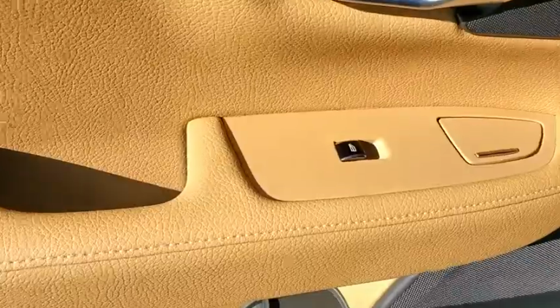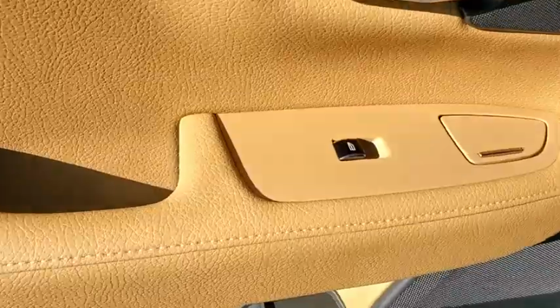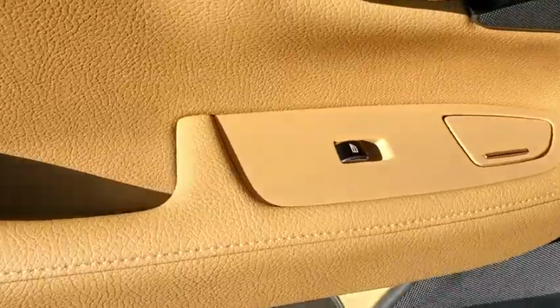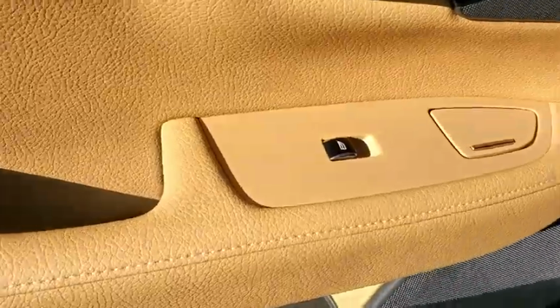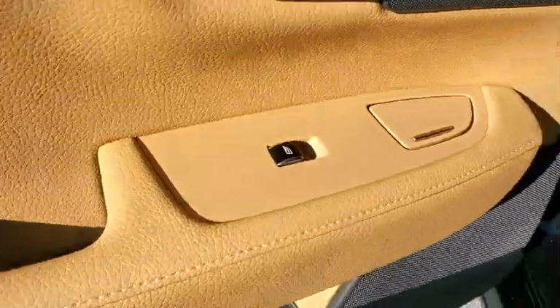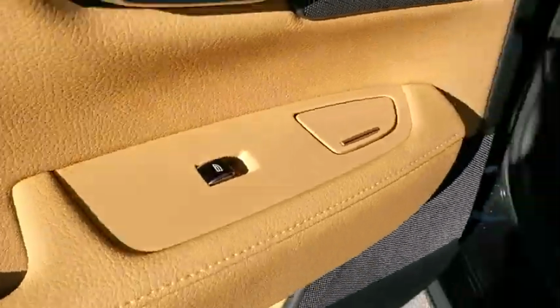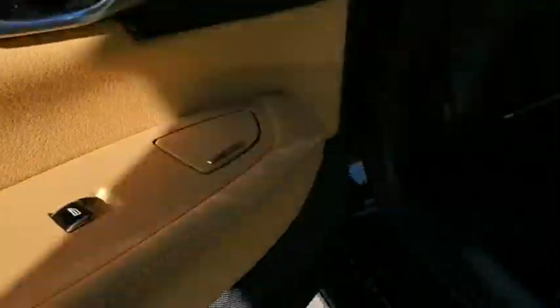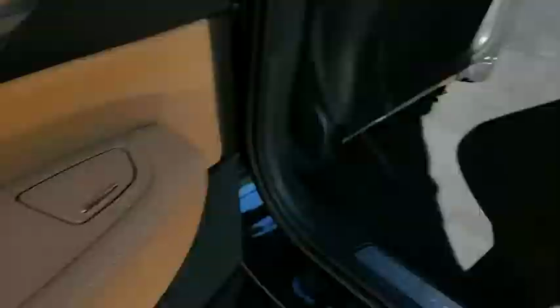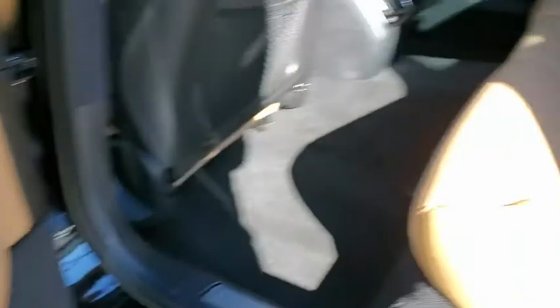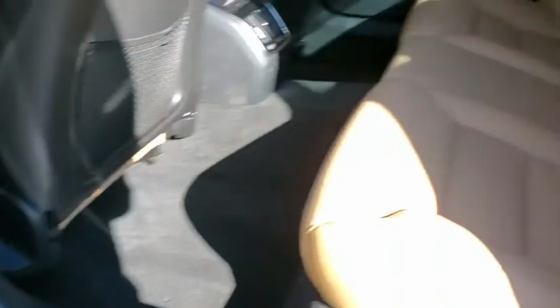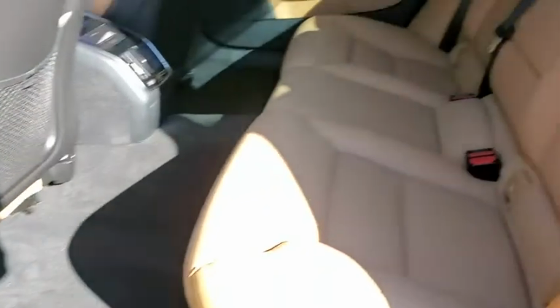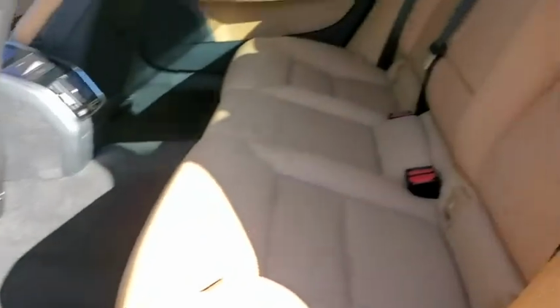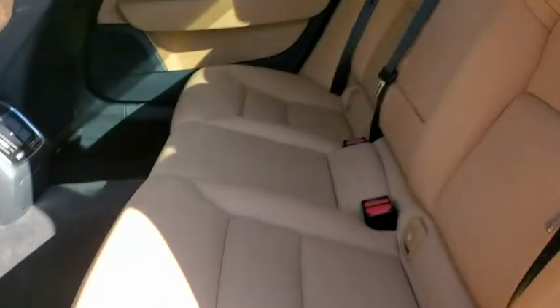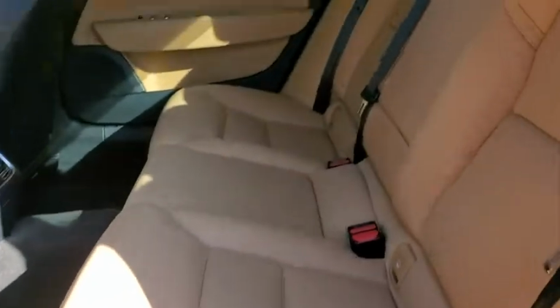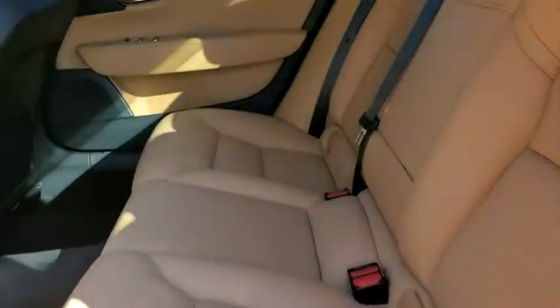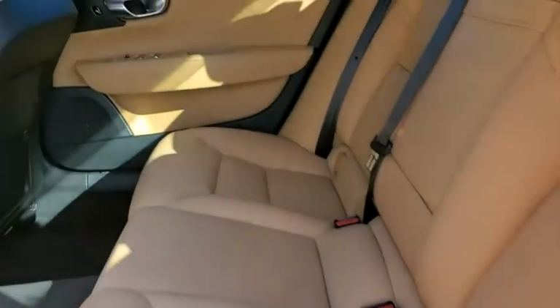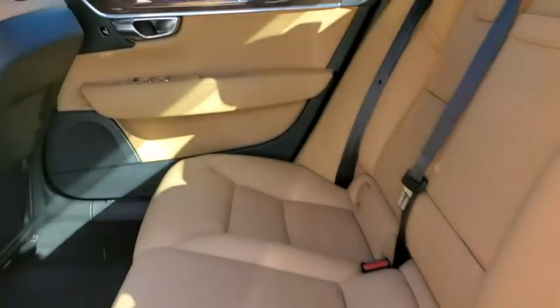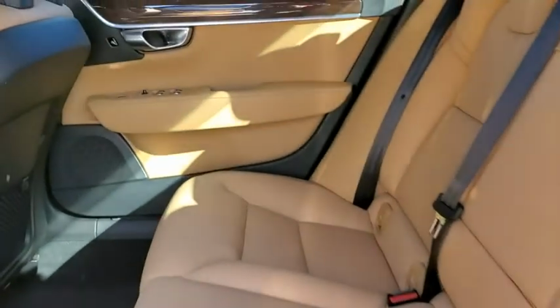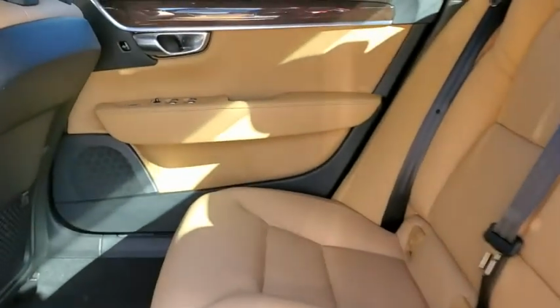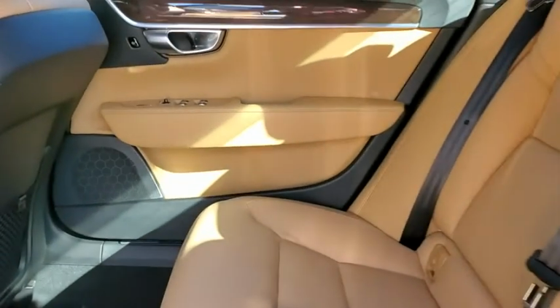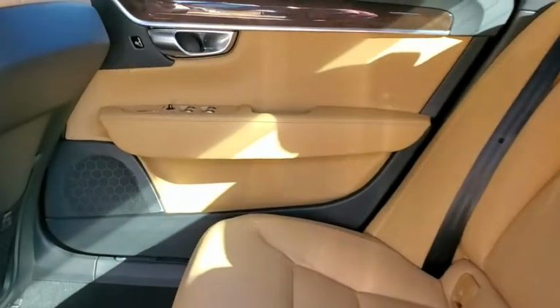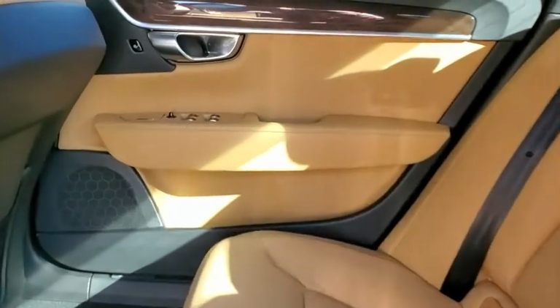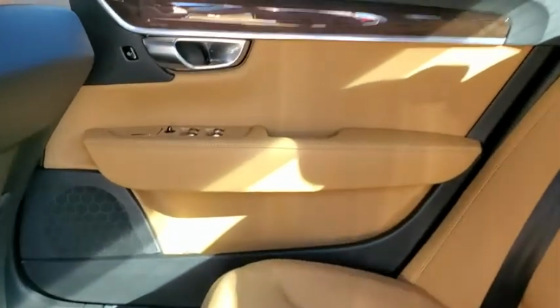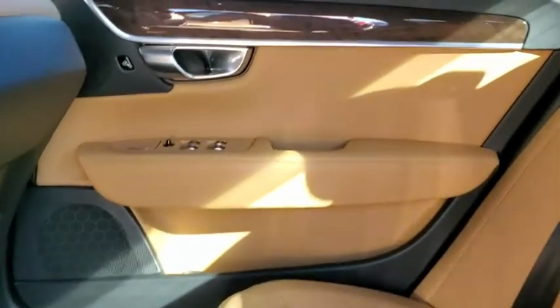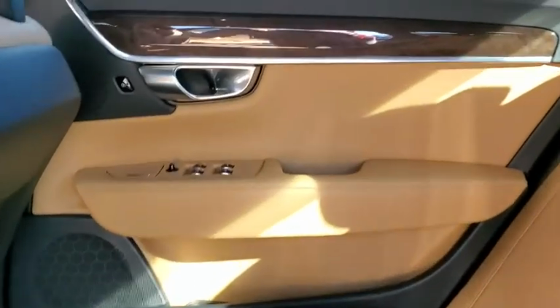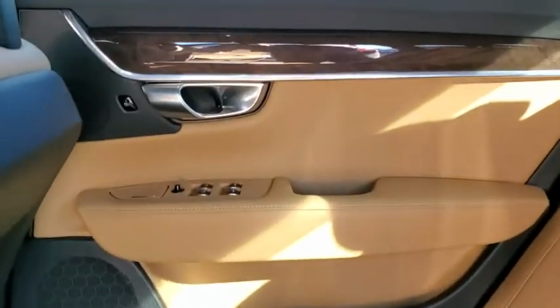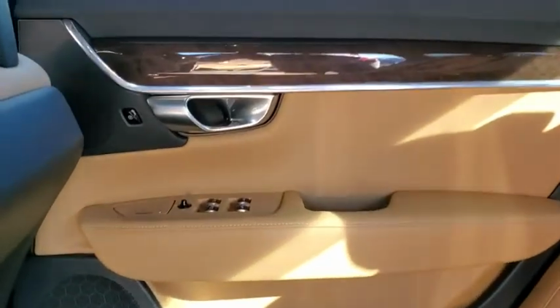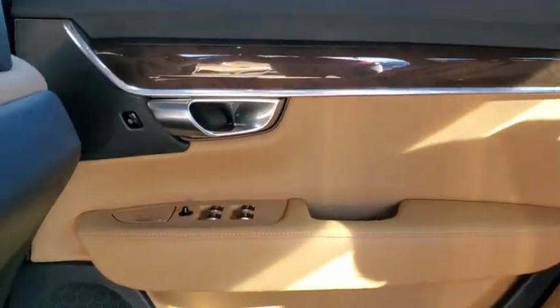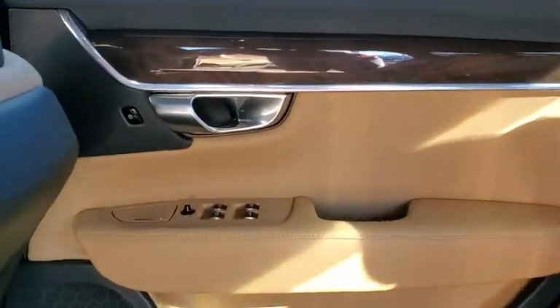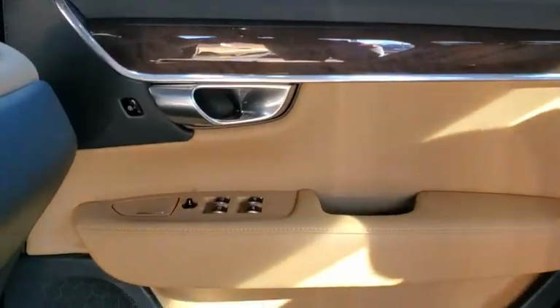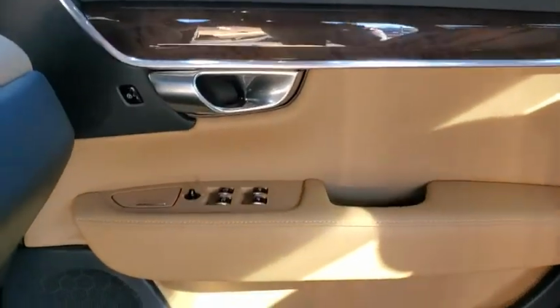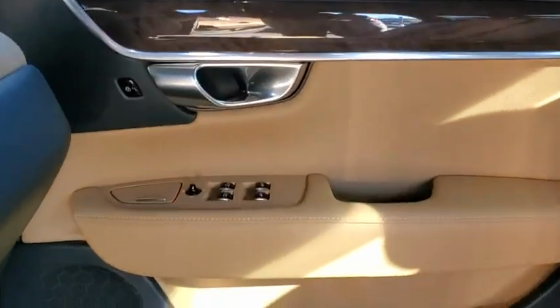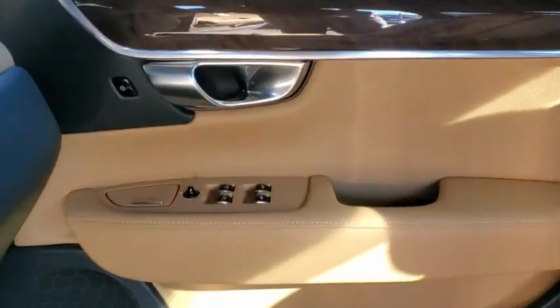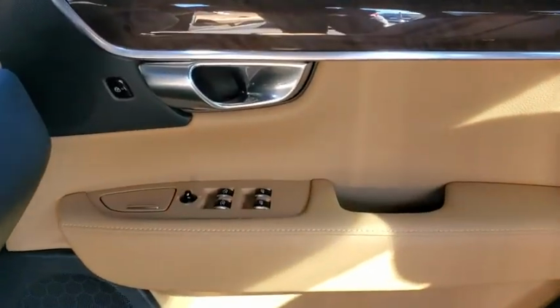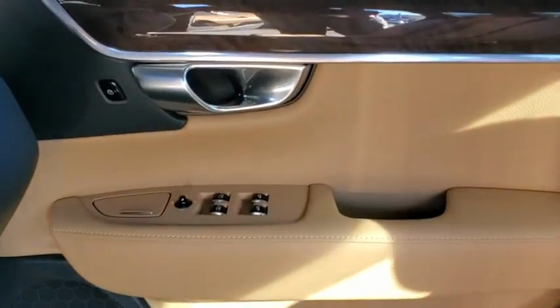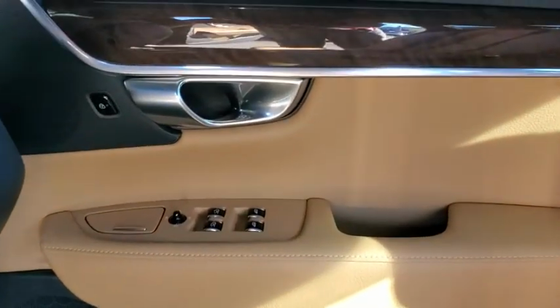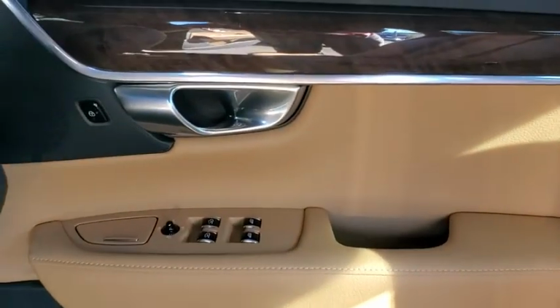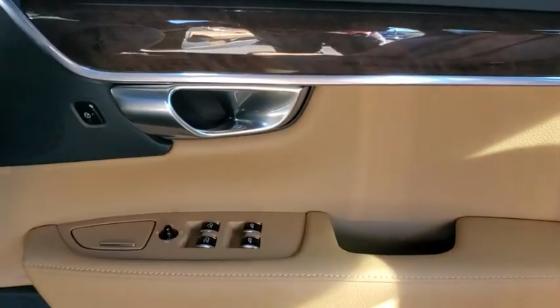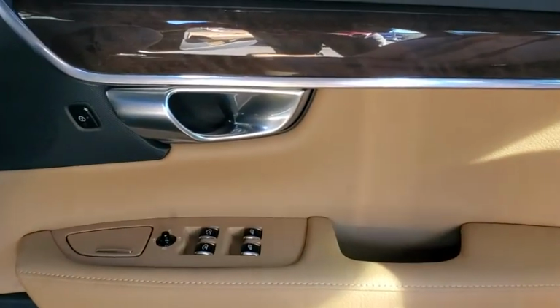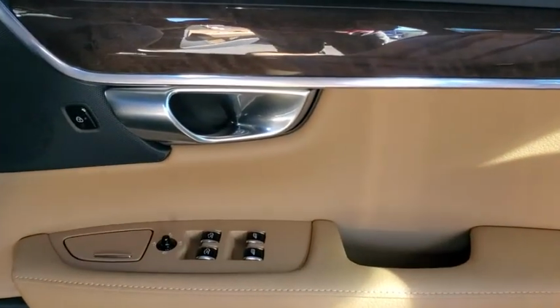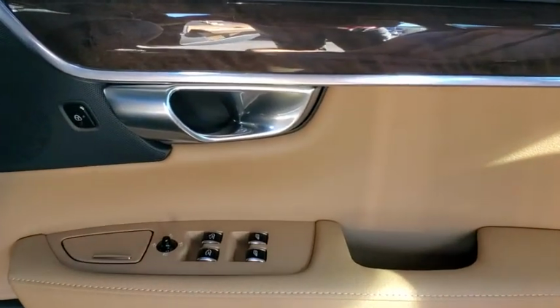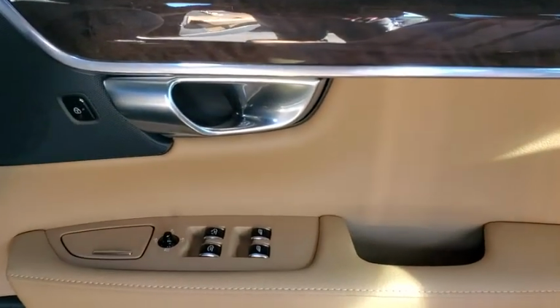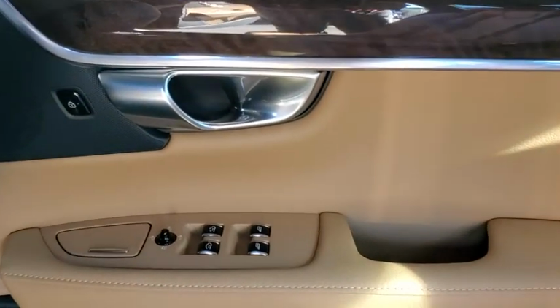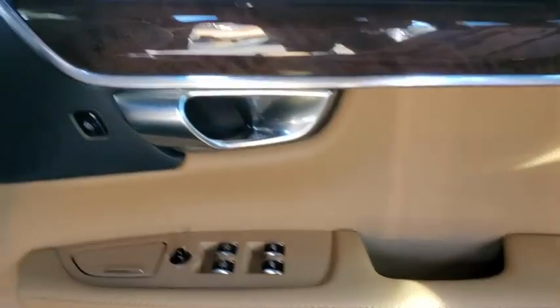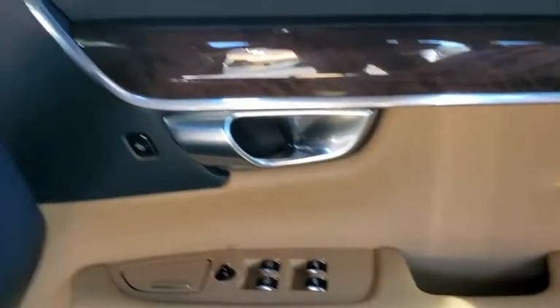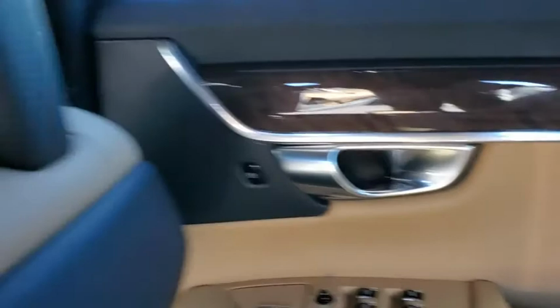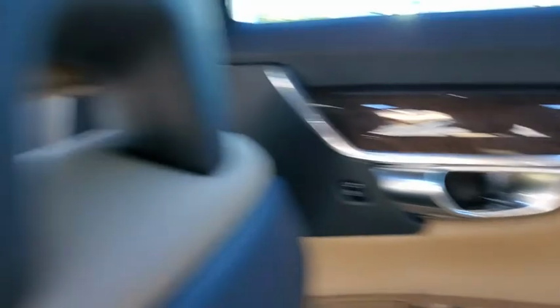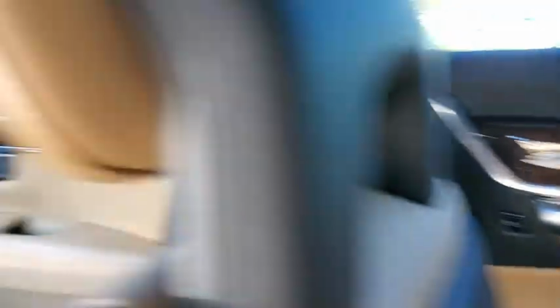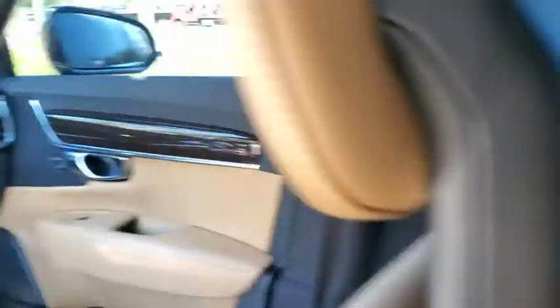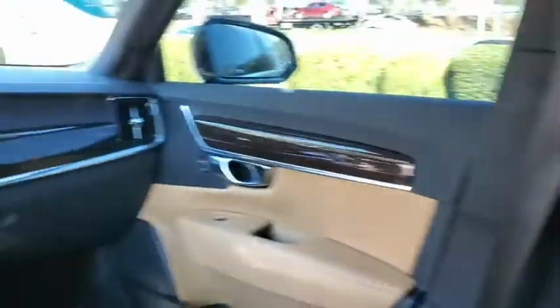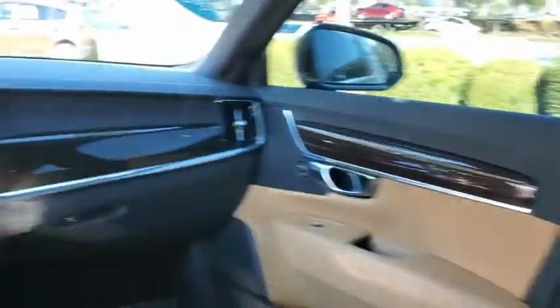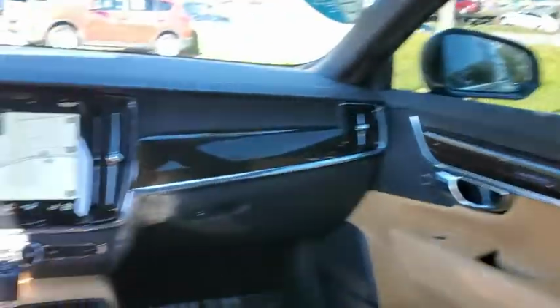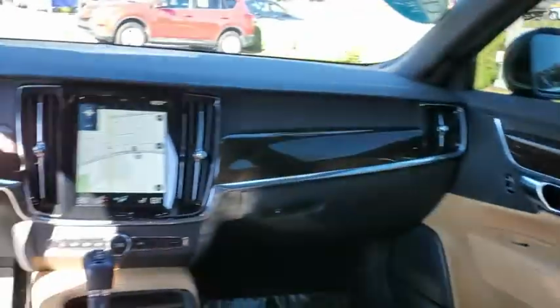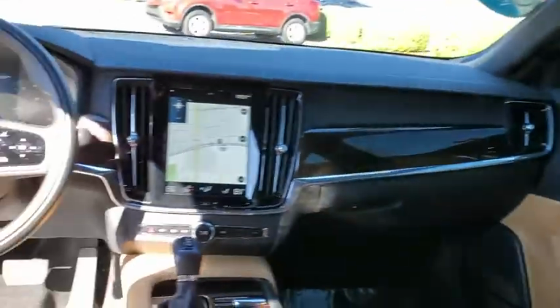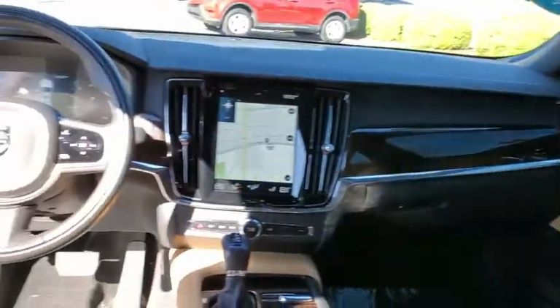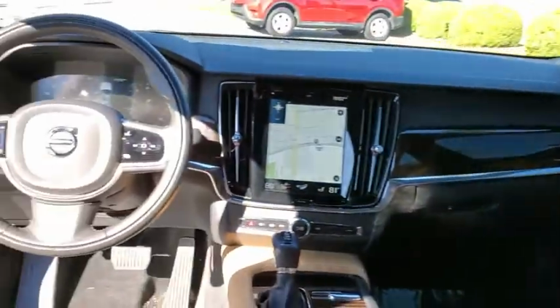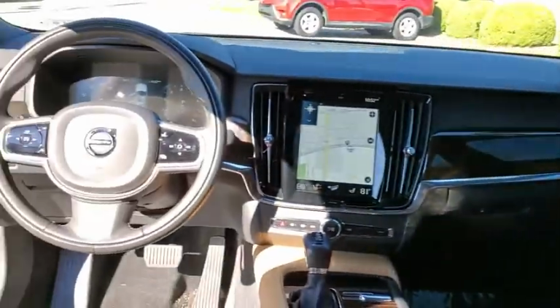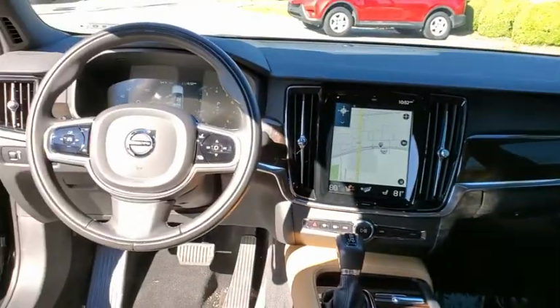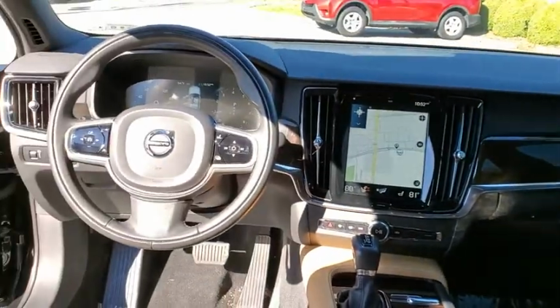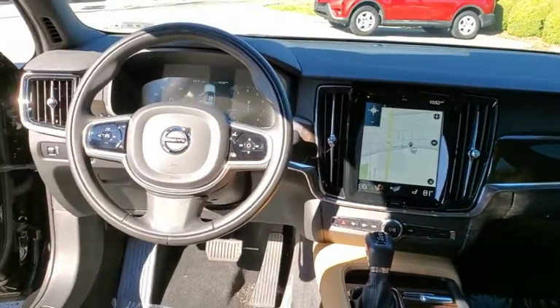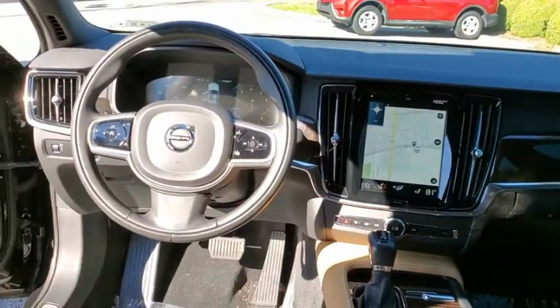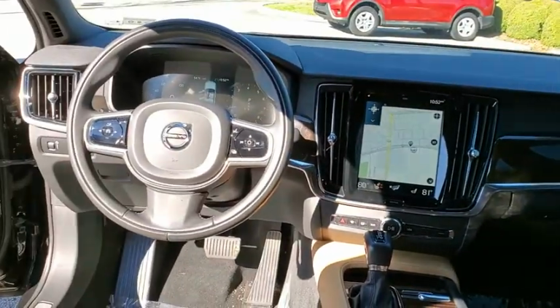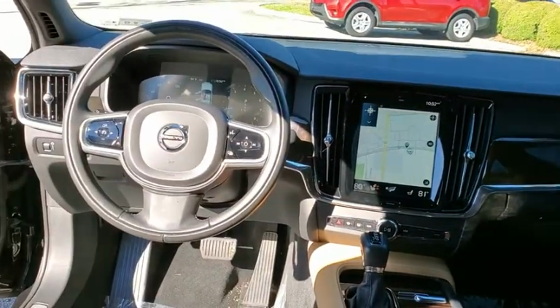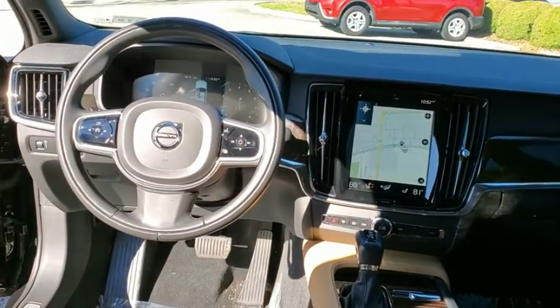This vehicle has less than 25,000 miles. Here are some of this vehicle's great options: power passenger seats,